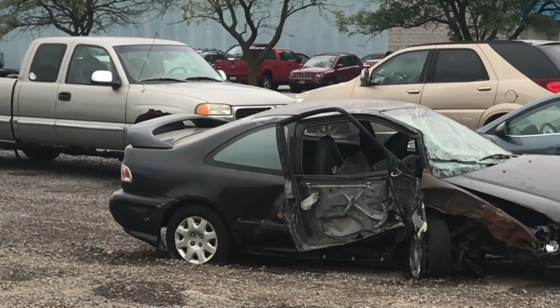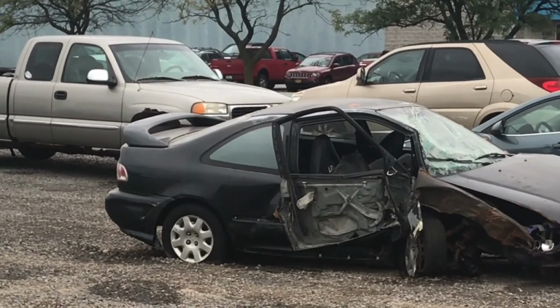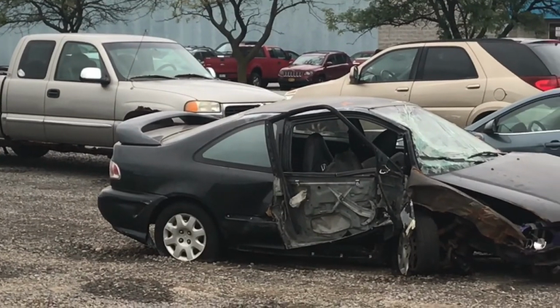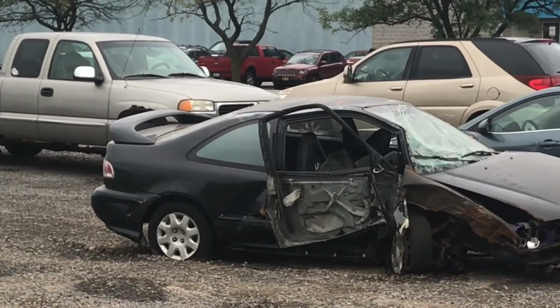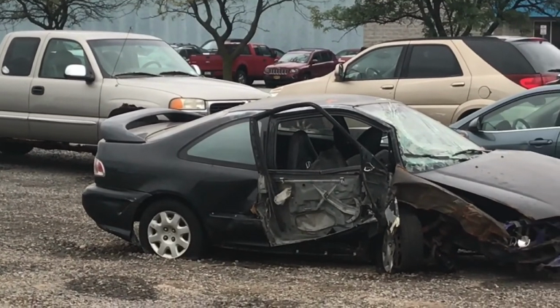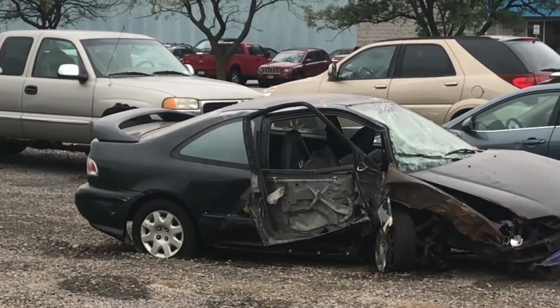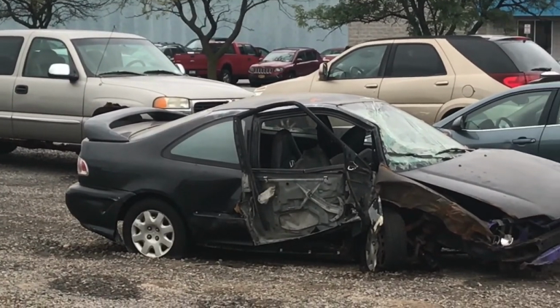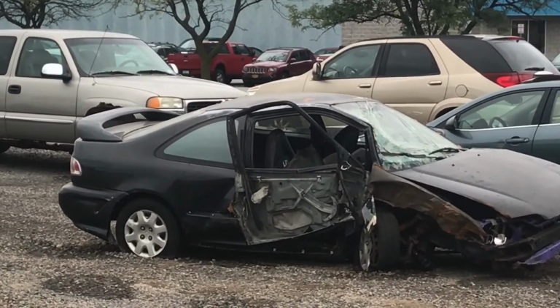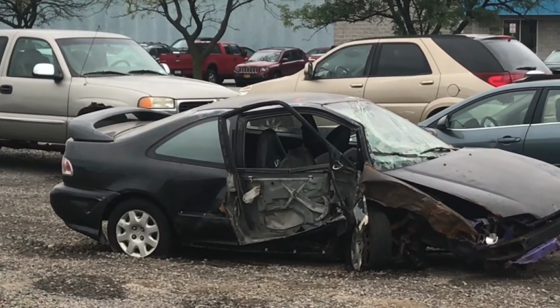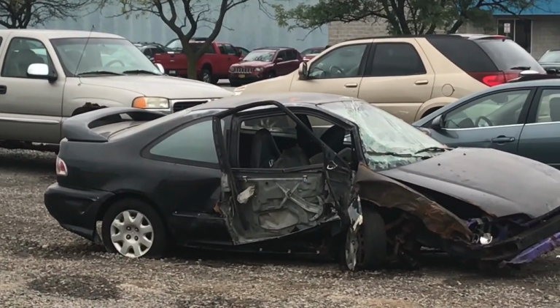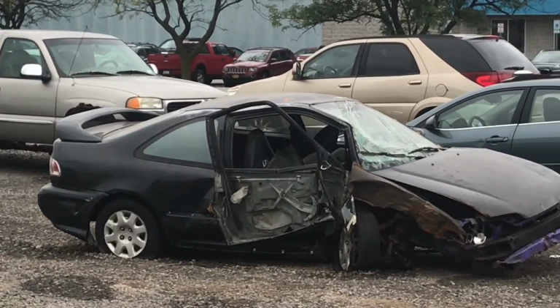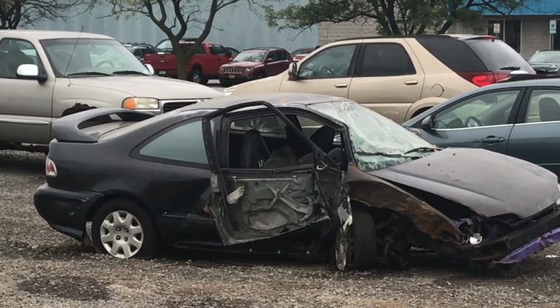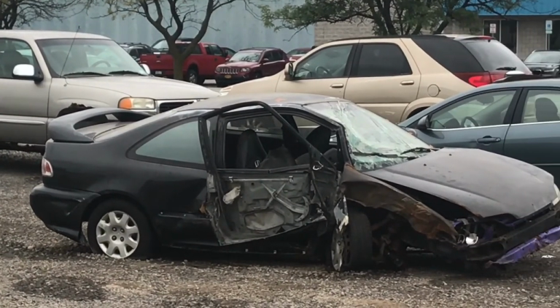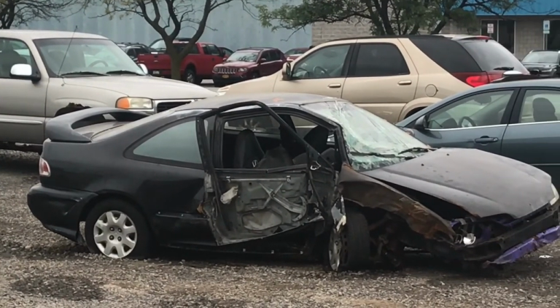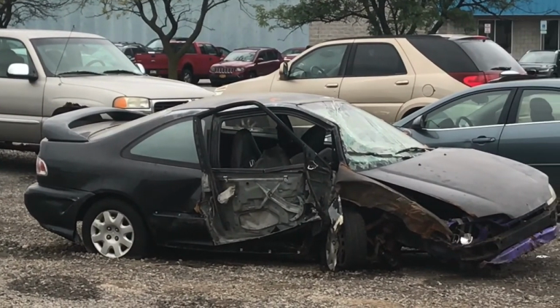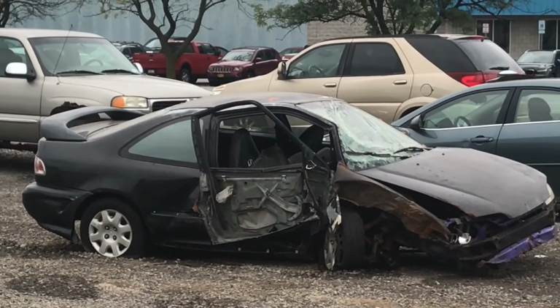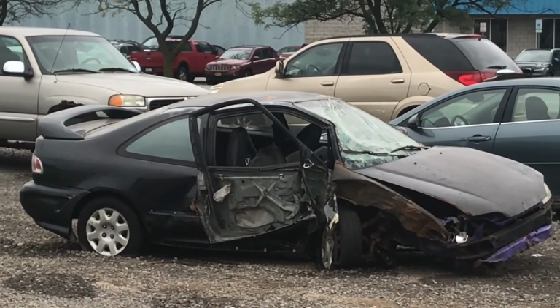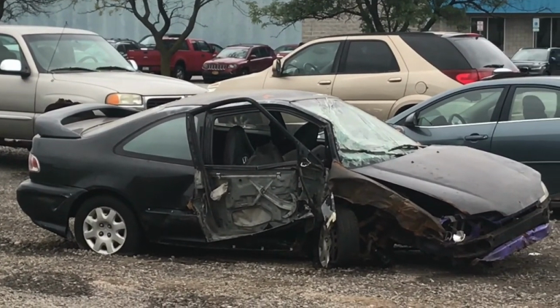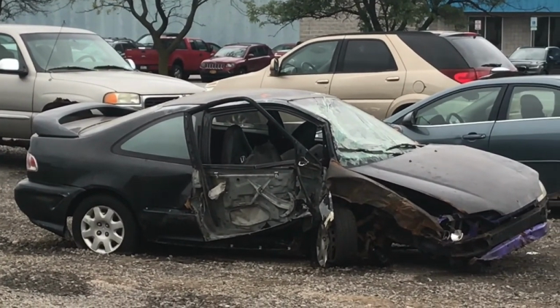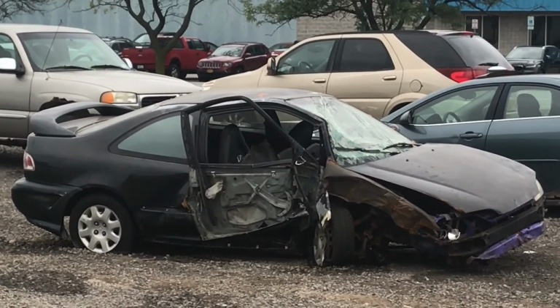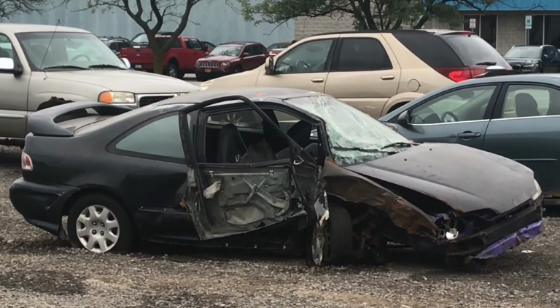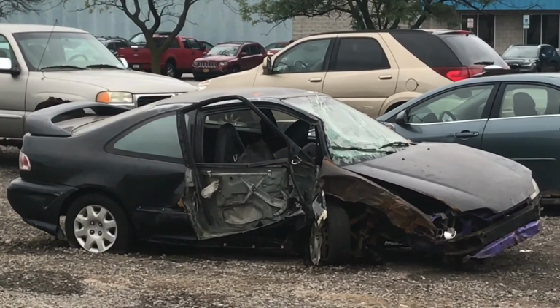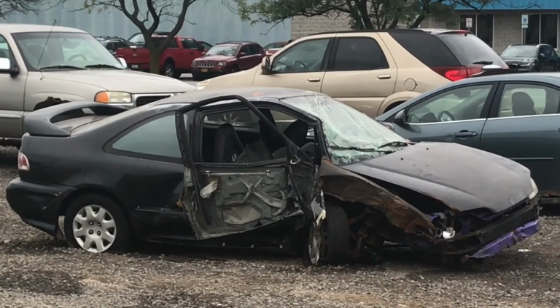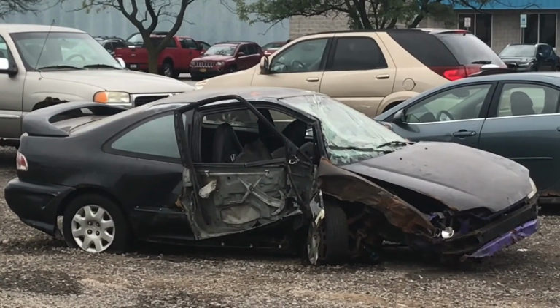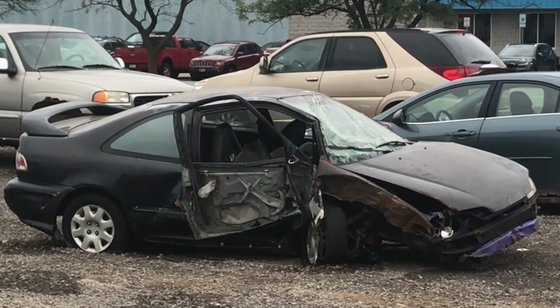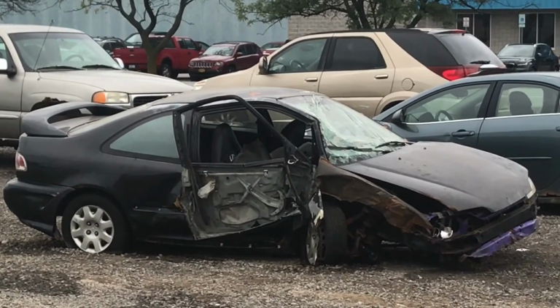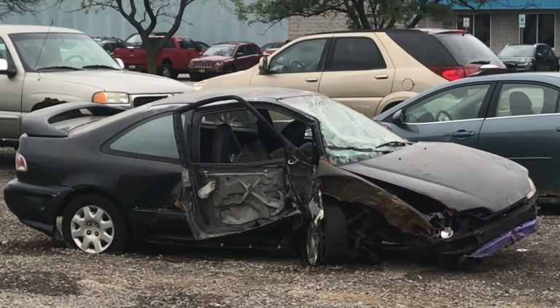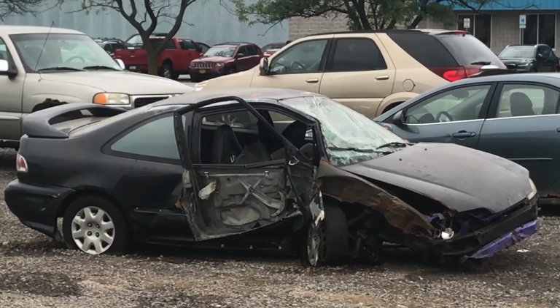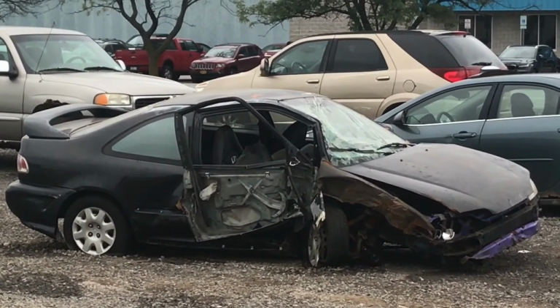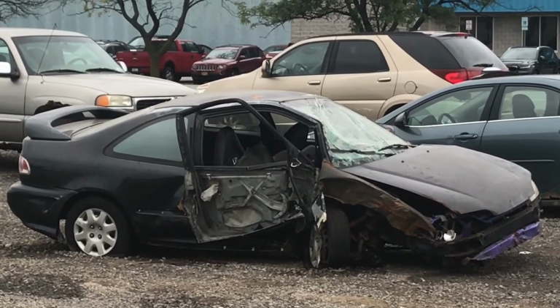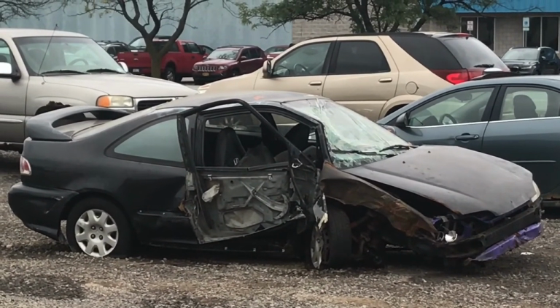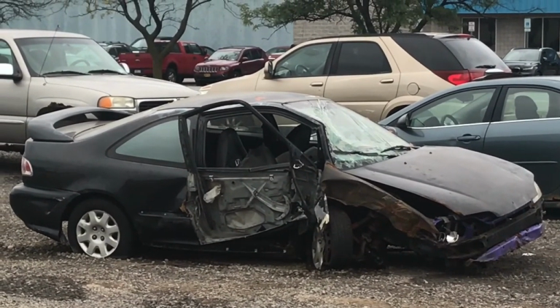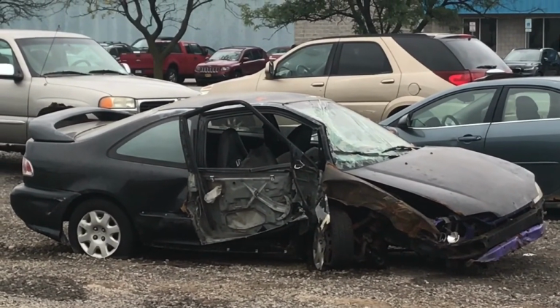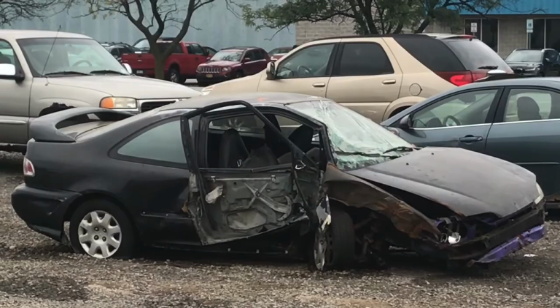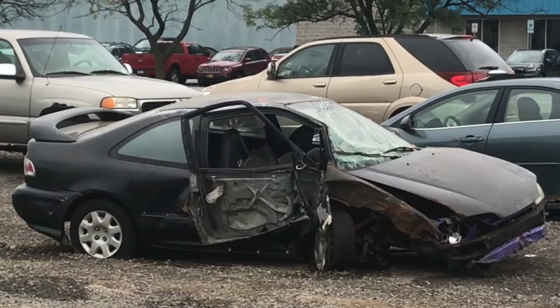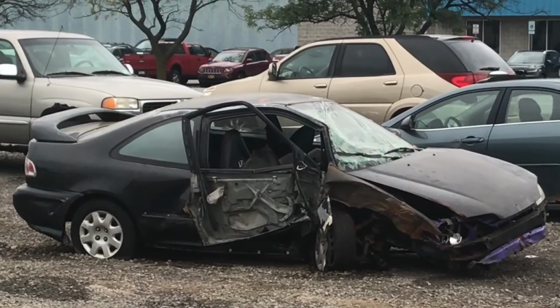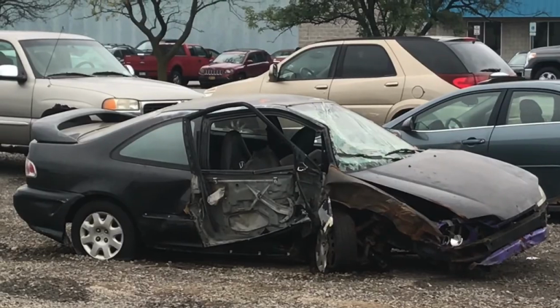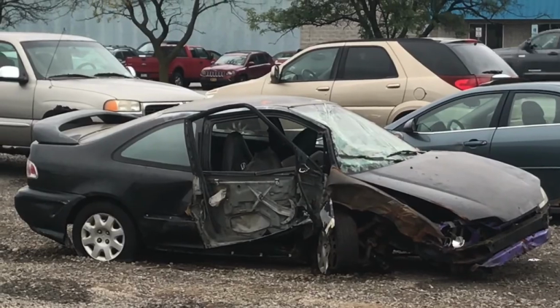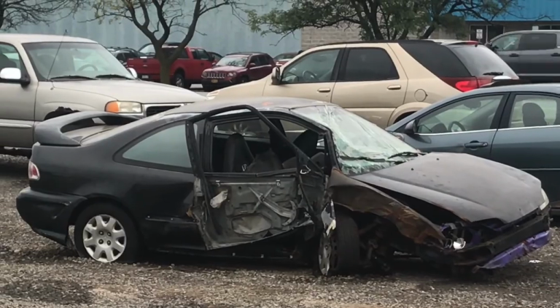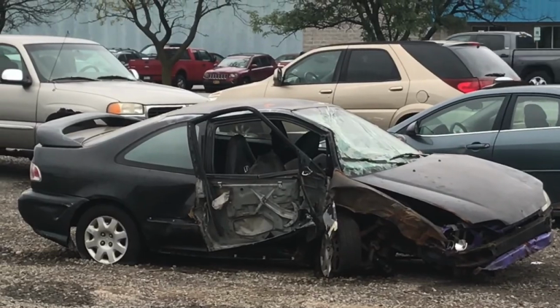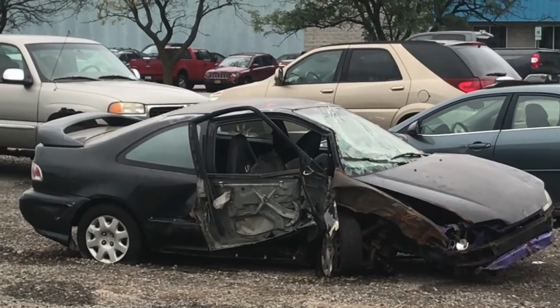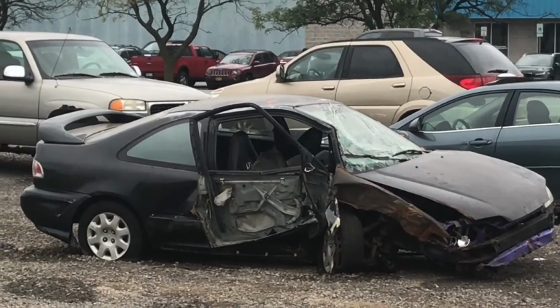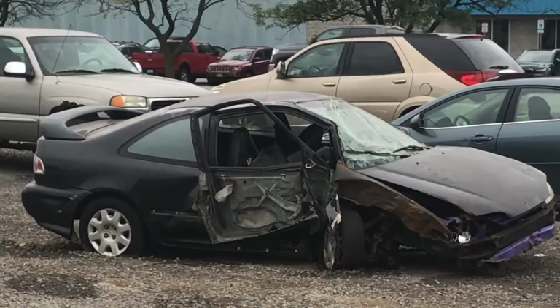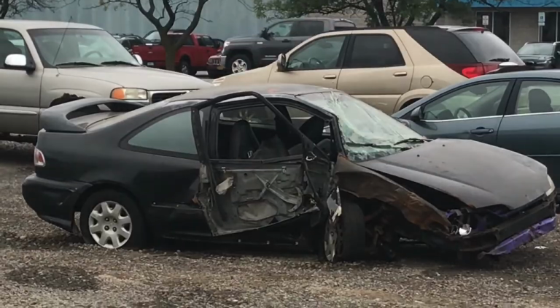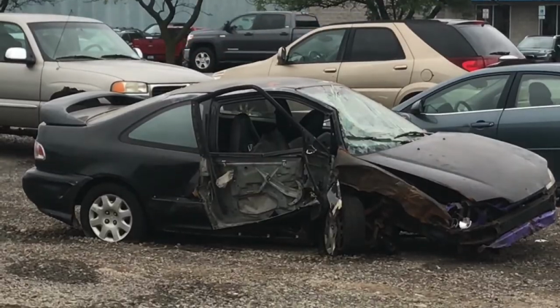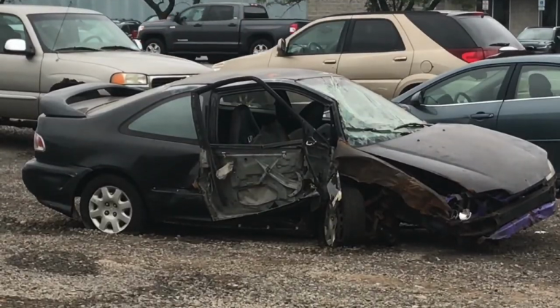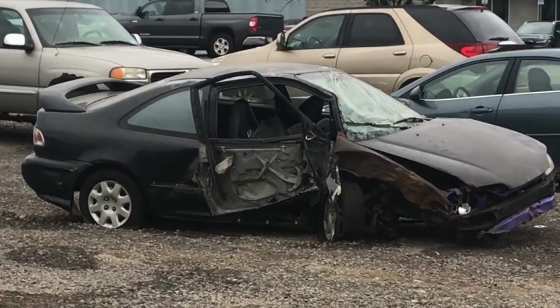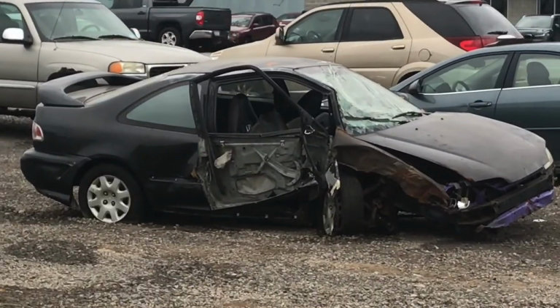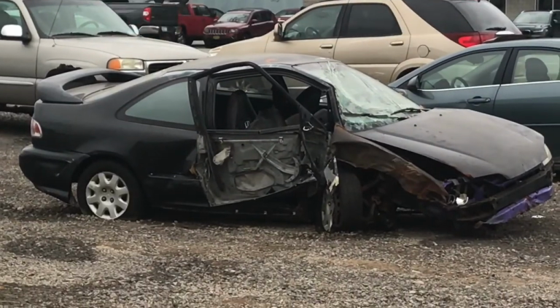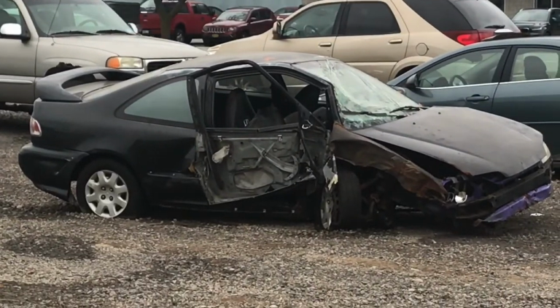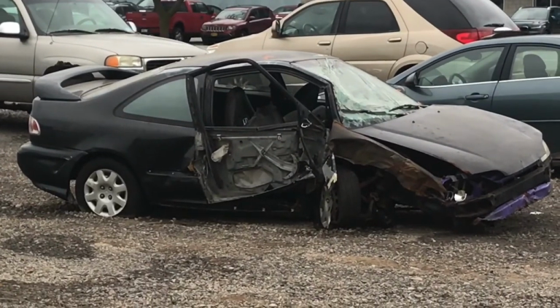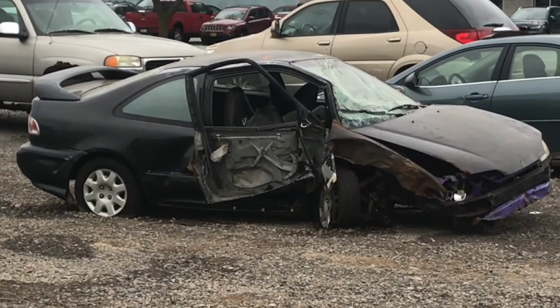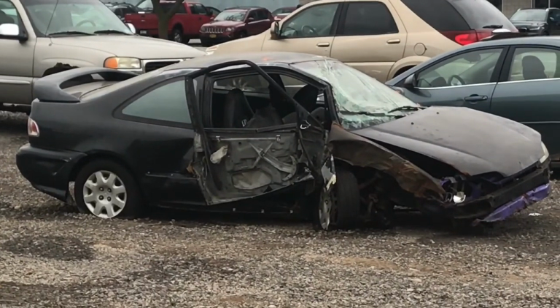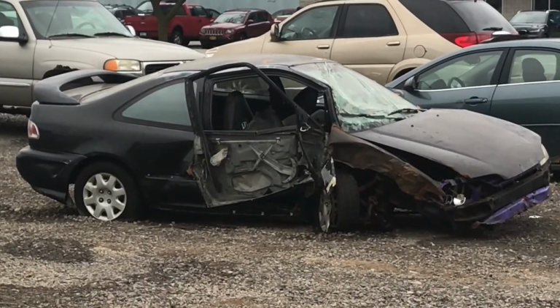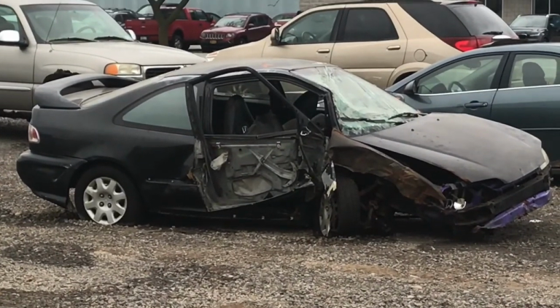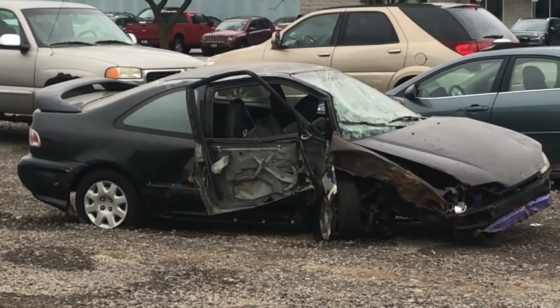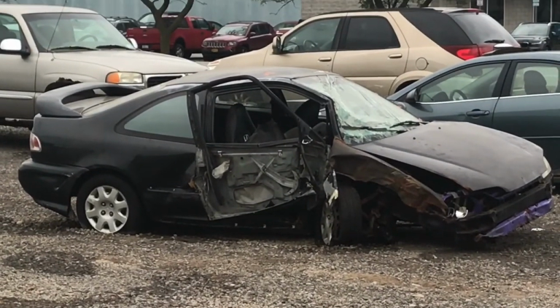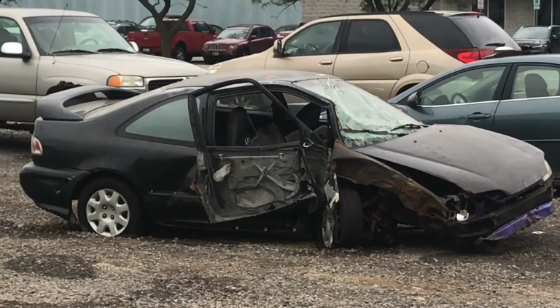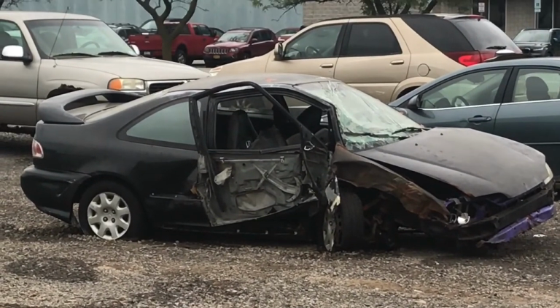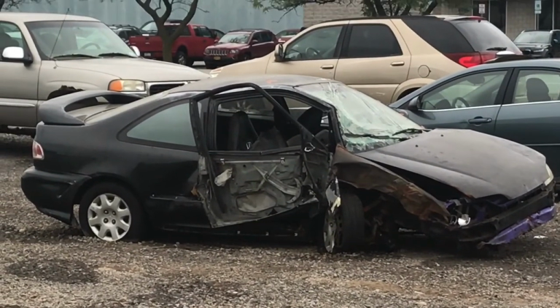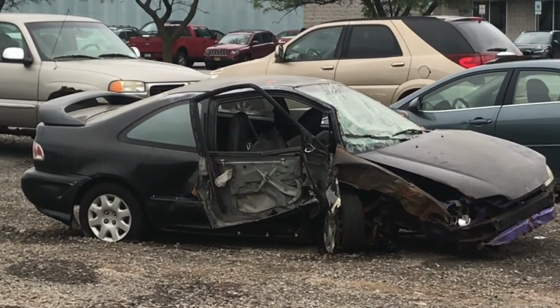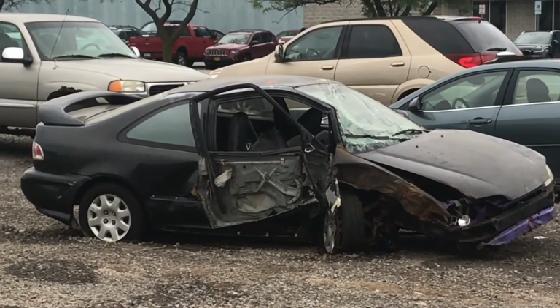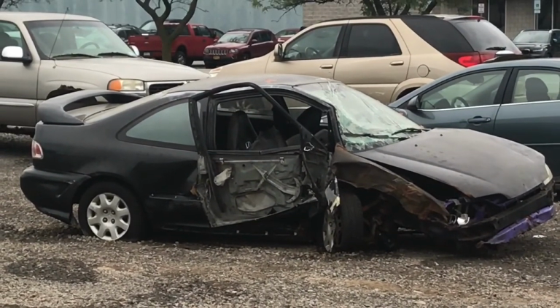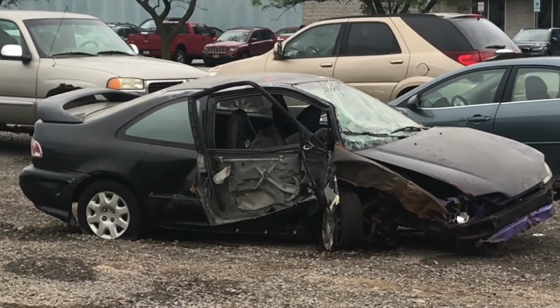Hey, guys, take a look at this car. That's one pretty messed up car, isn't it? Wow, unbelievable.